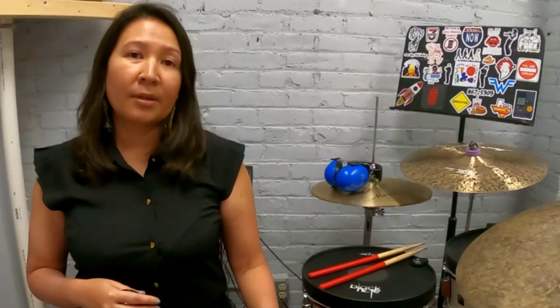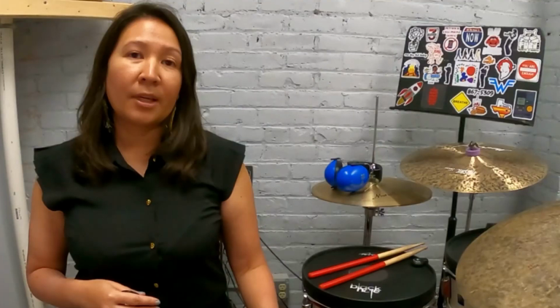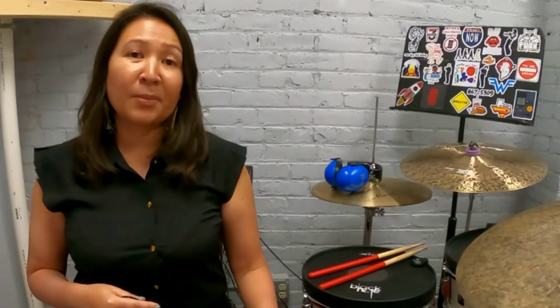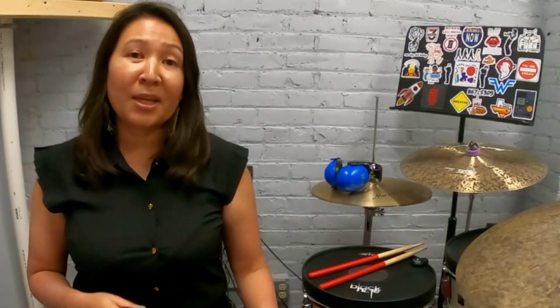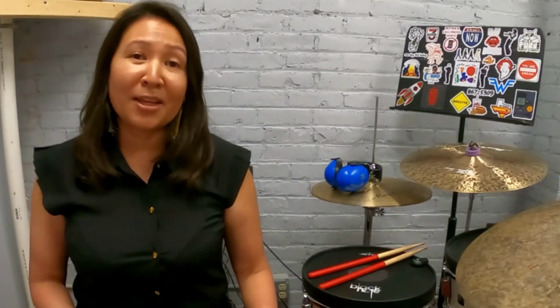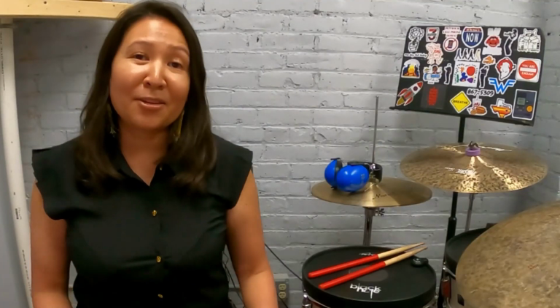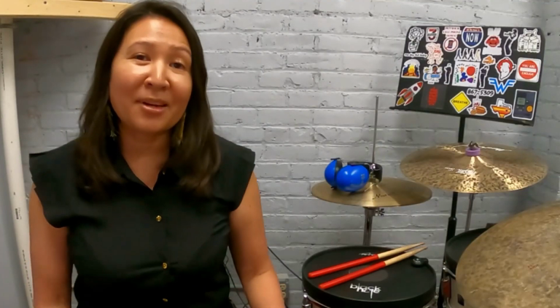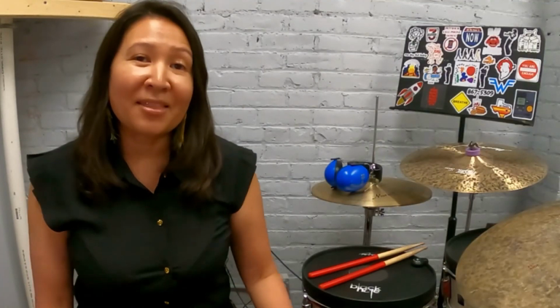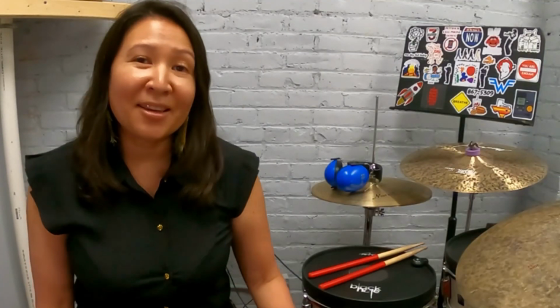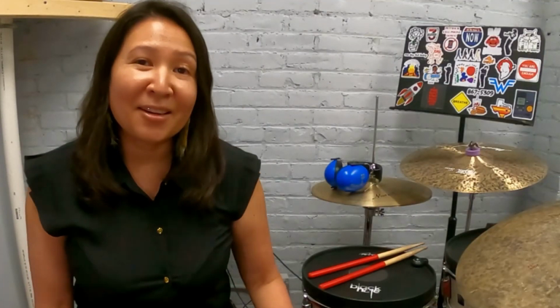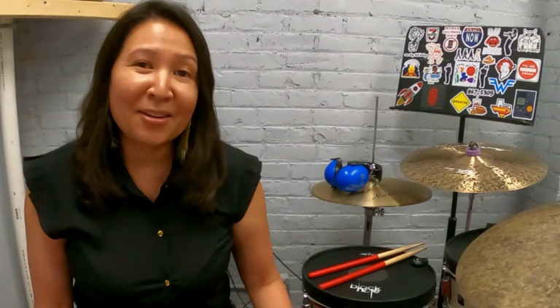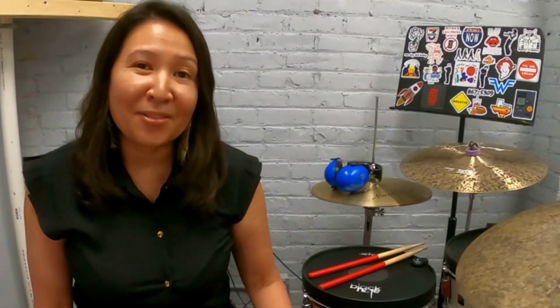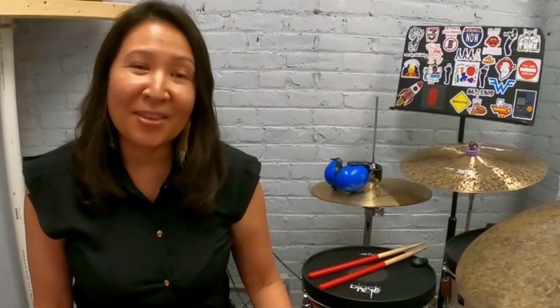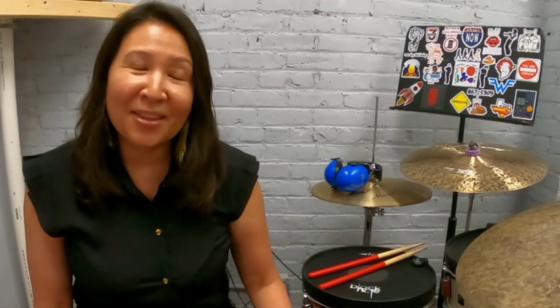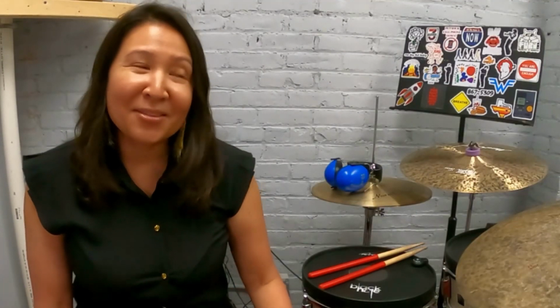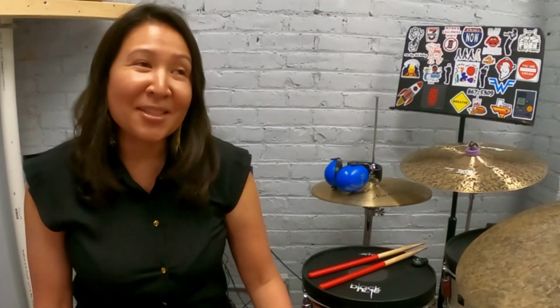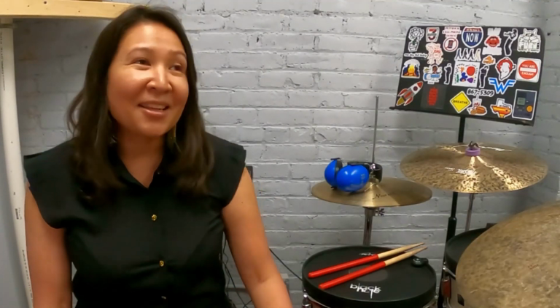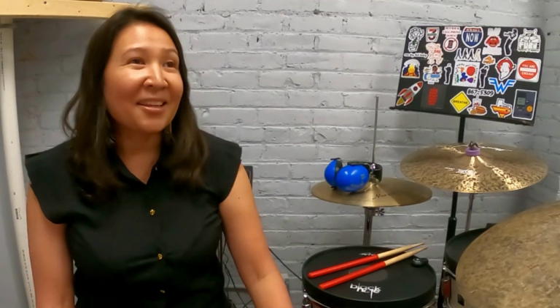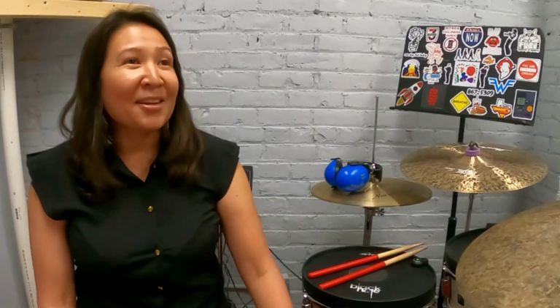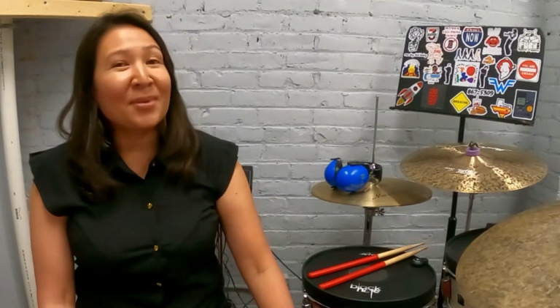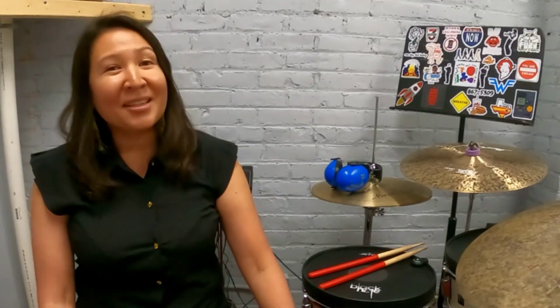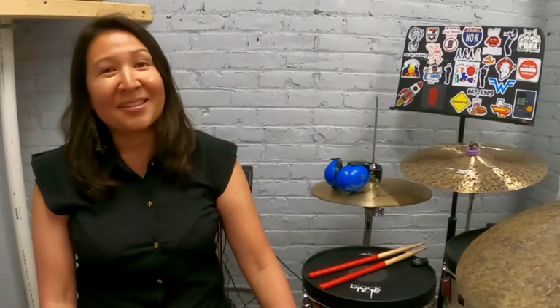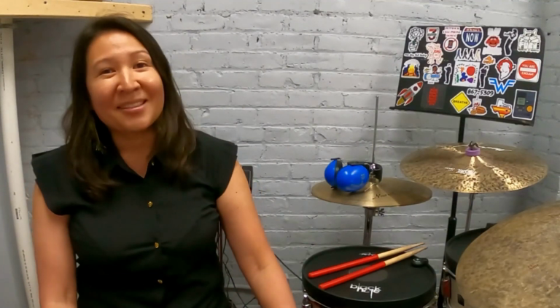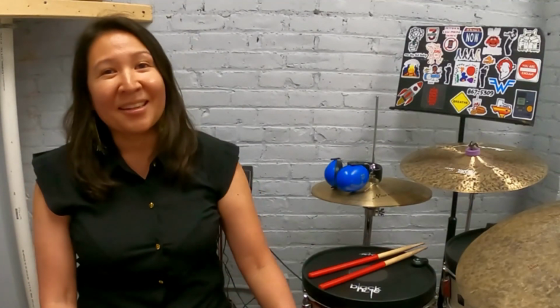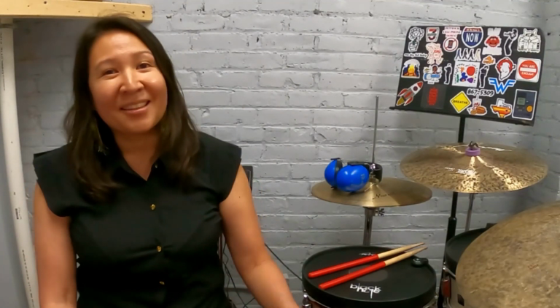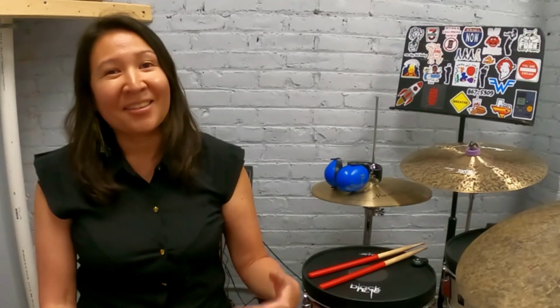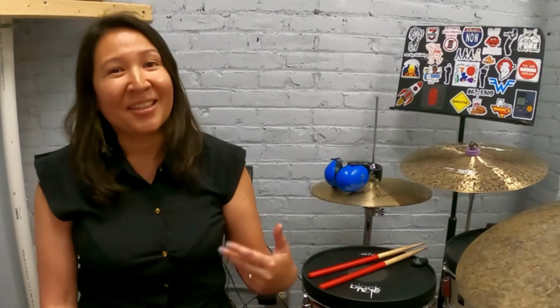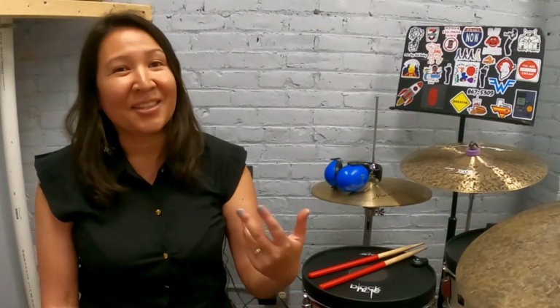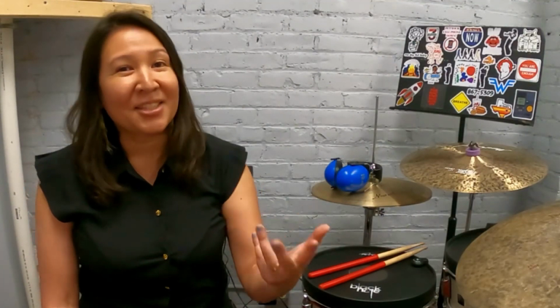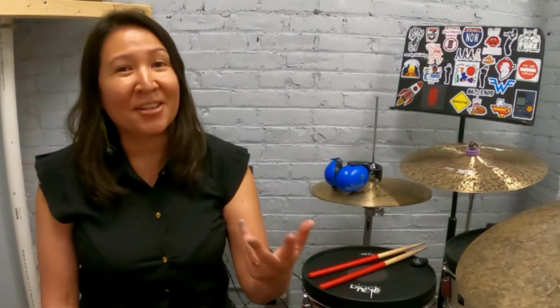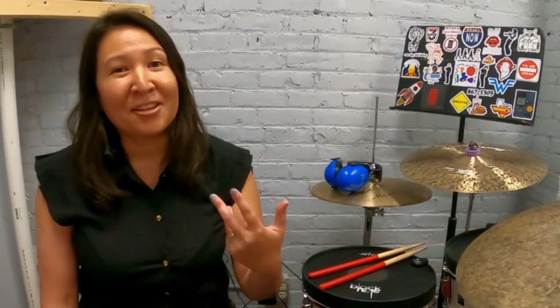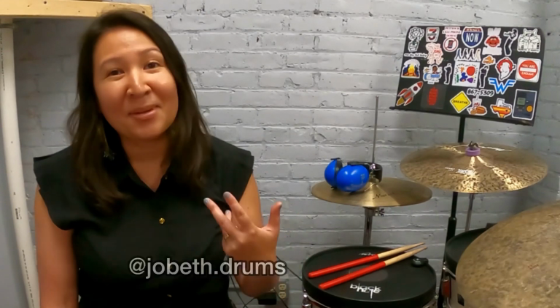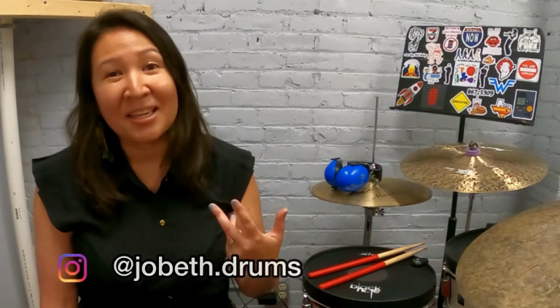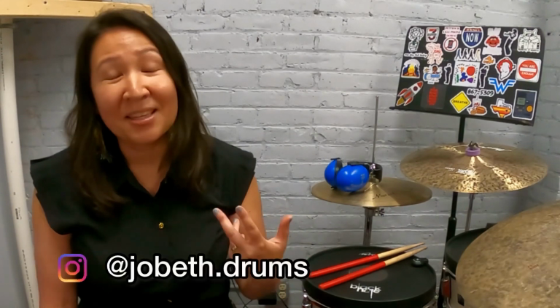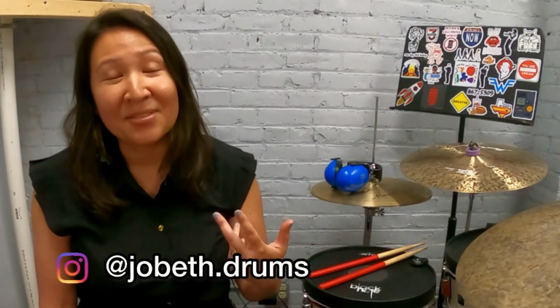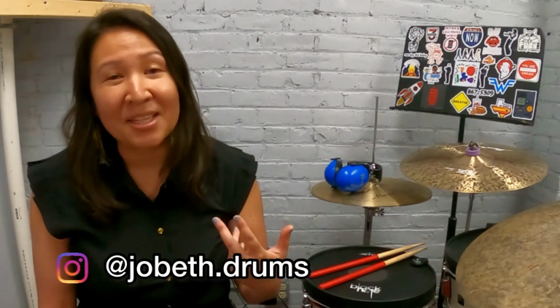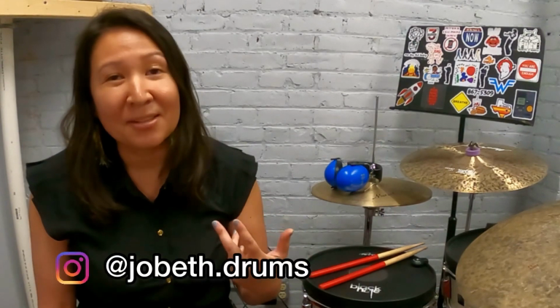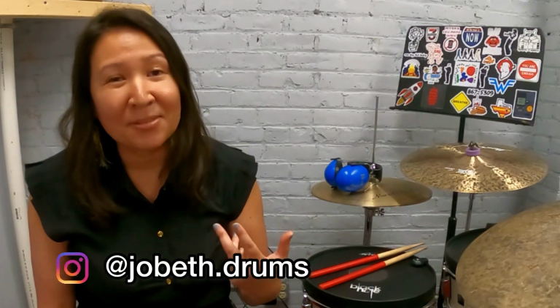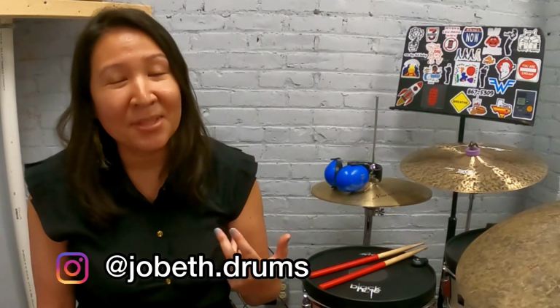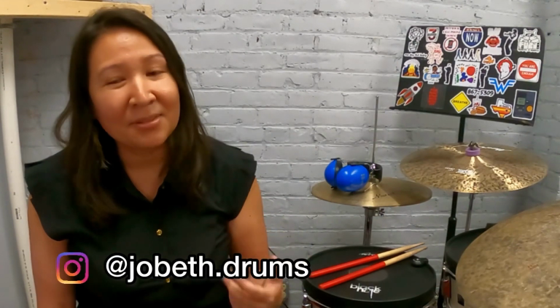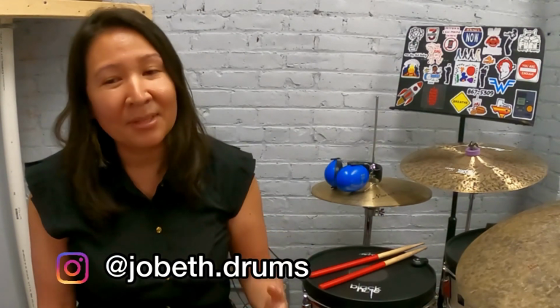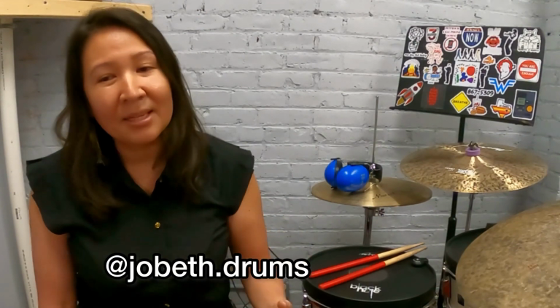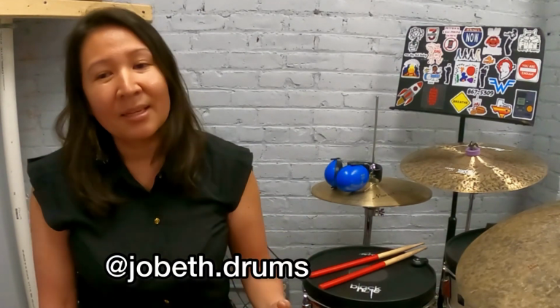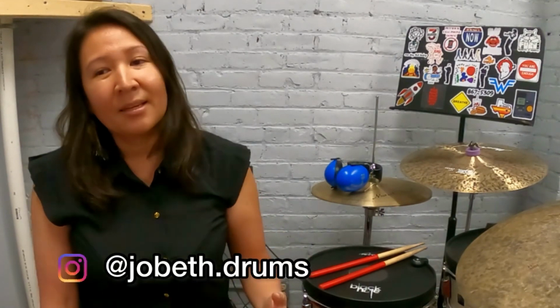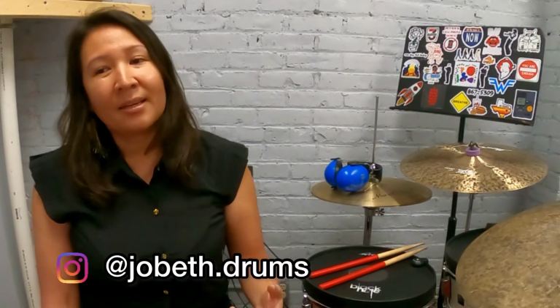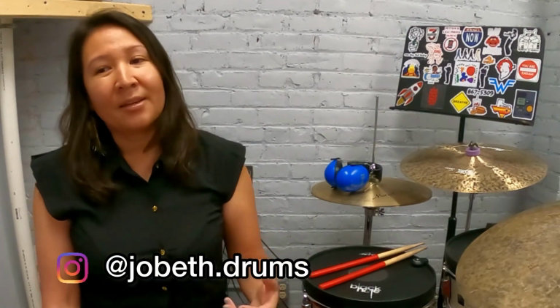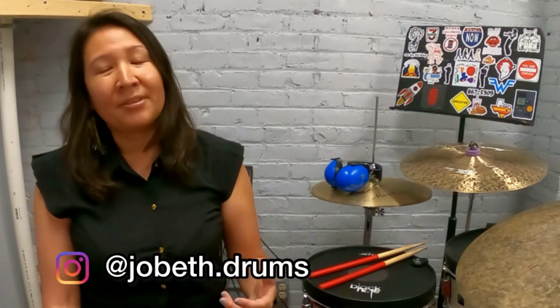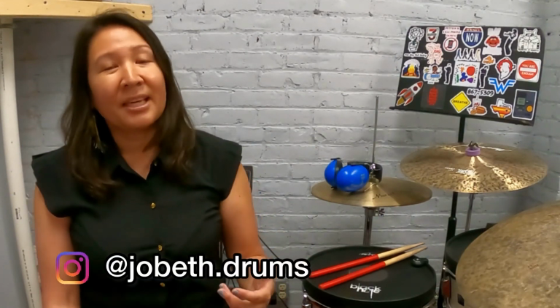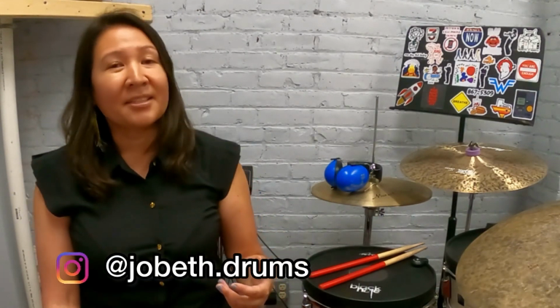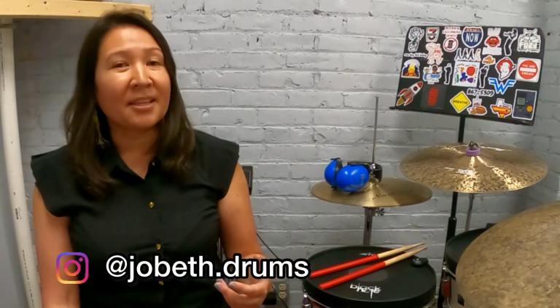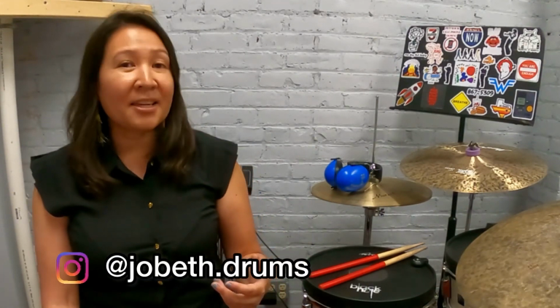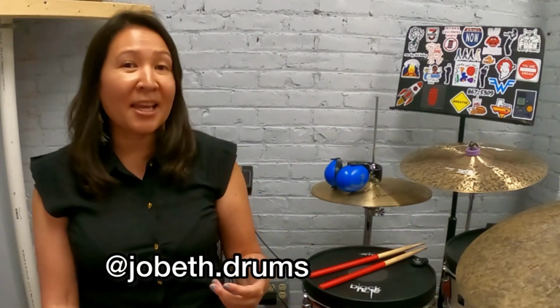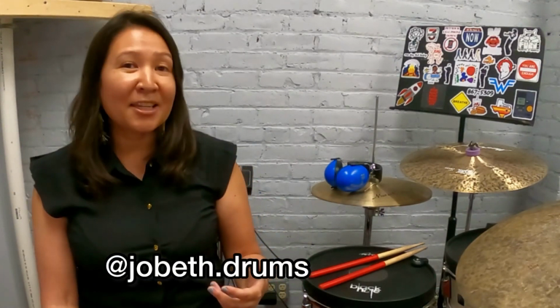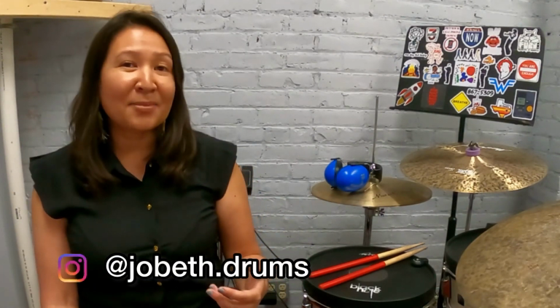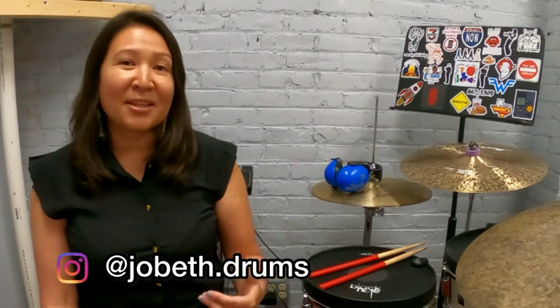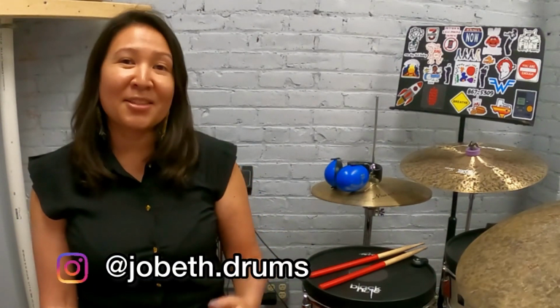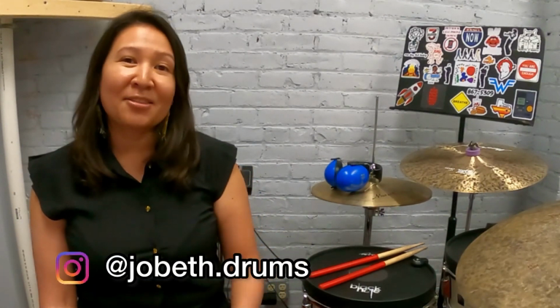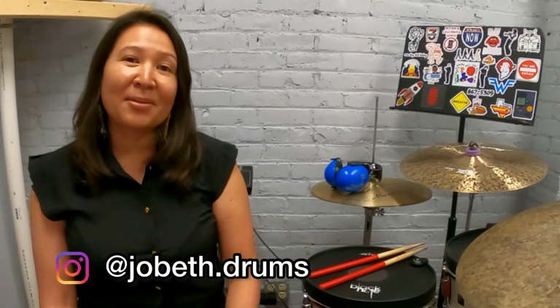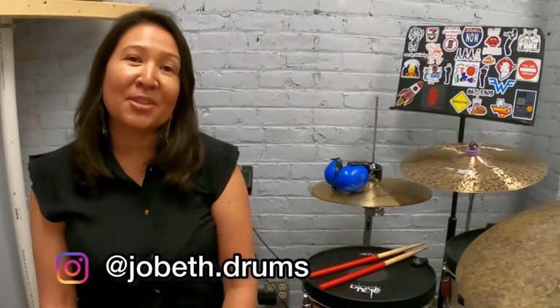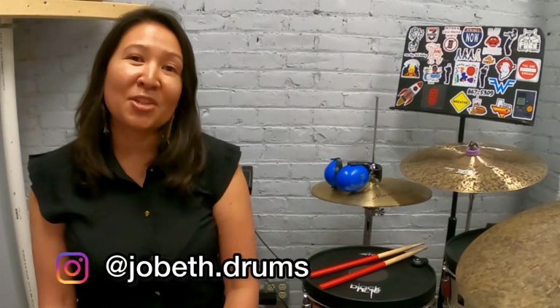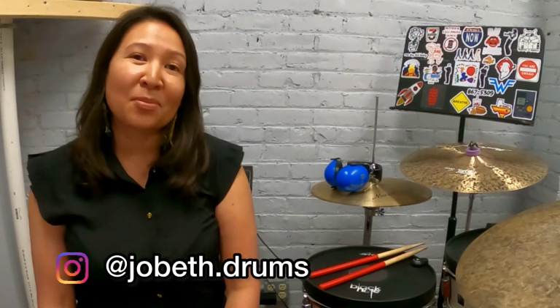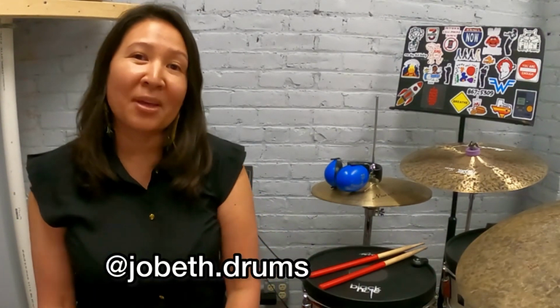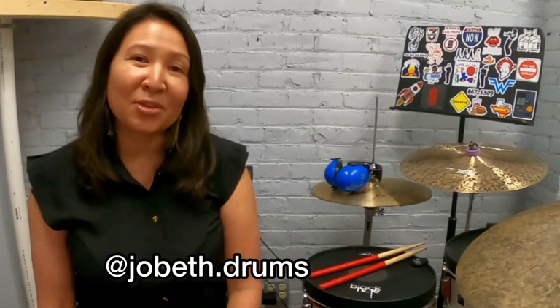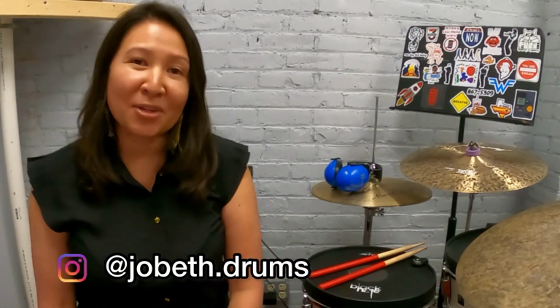I'm going to end it right there. If you think there's anything I missed or anything you'd like to share with me, I'd love to hear from you. And if you'd like to connect, my Instagram is joebethdrums.